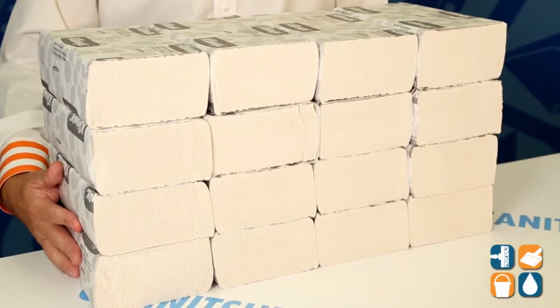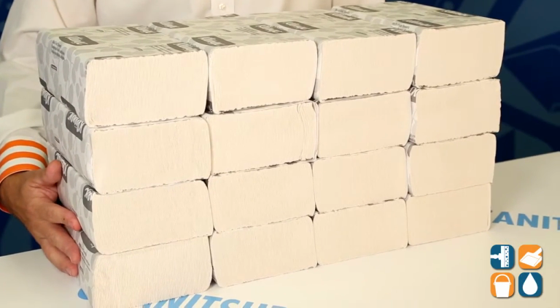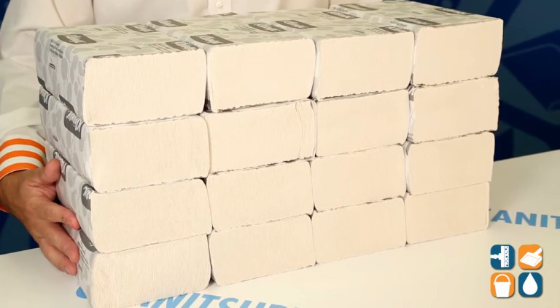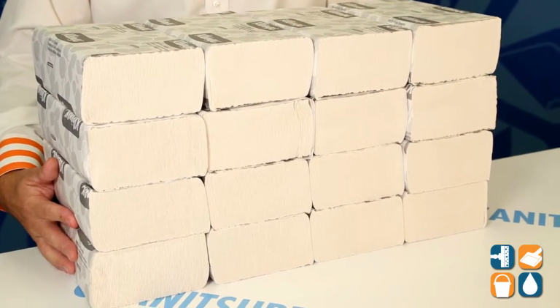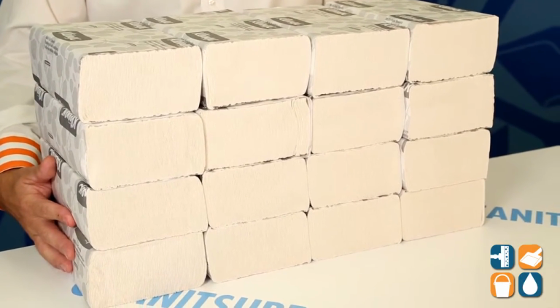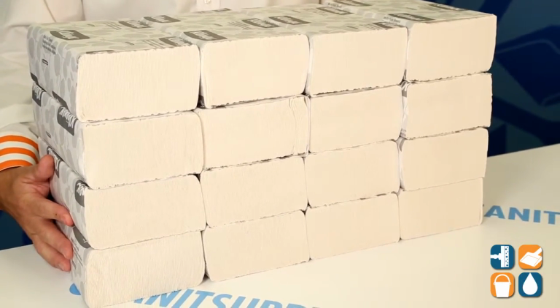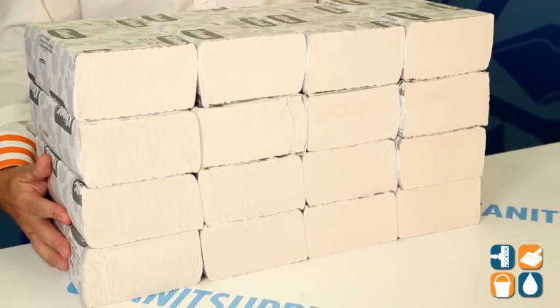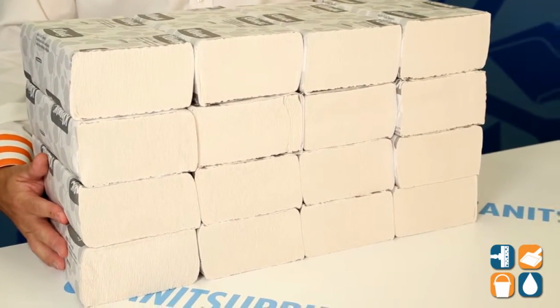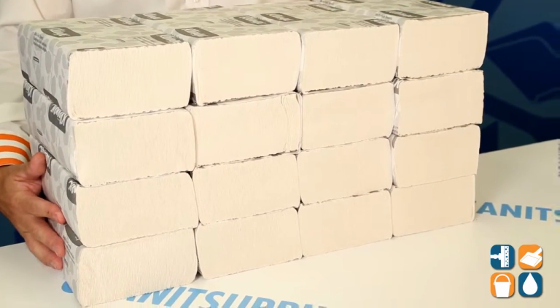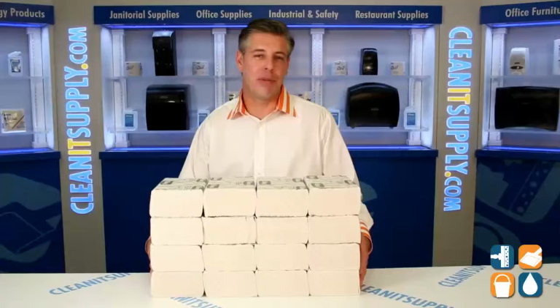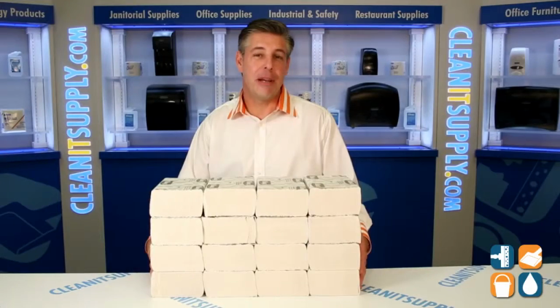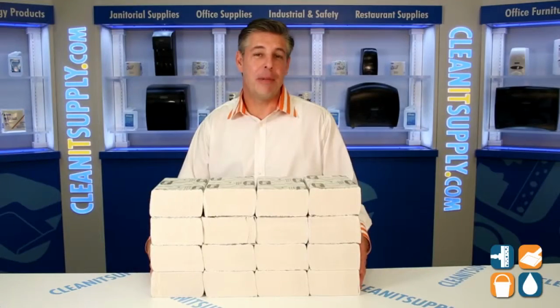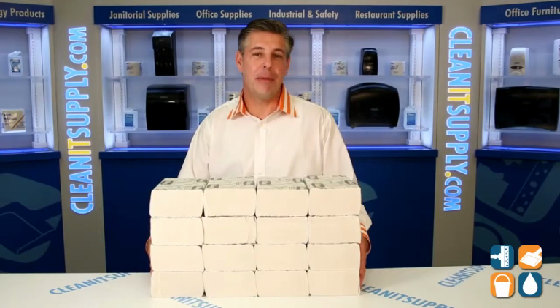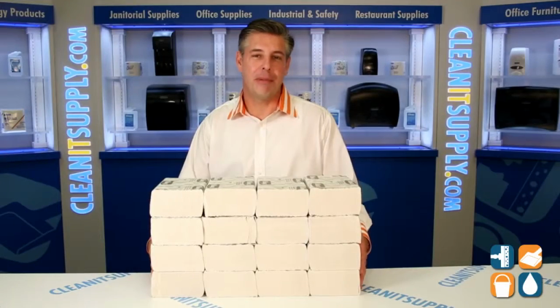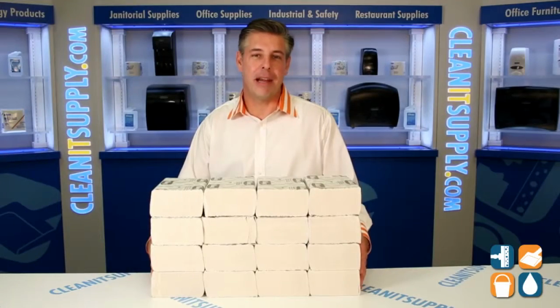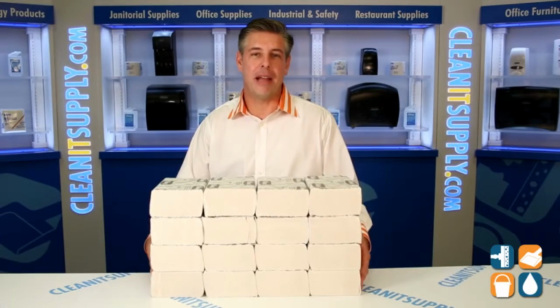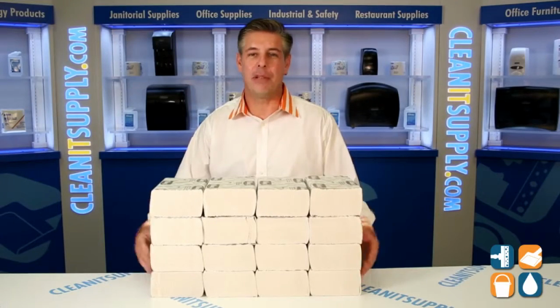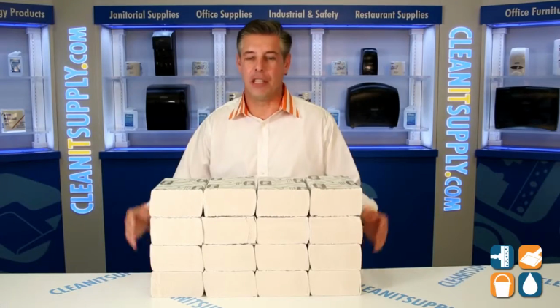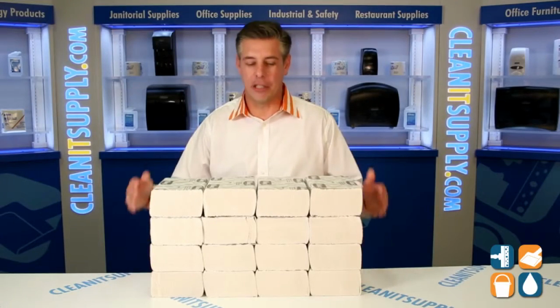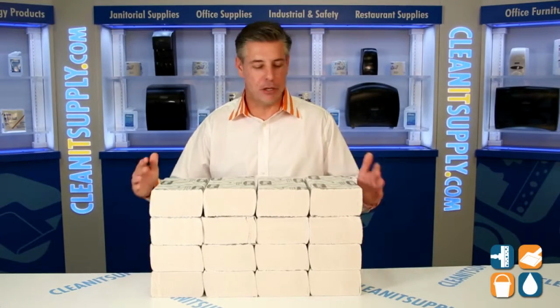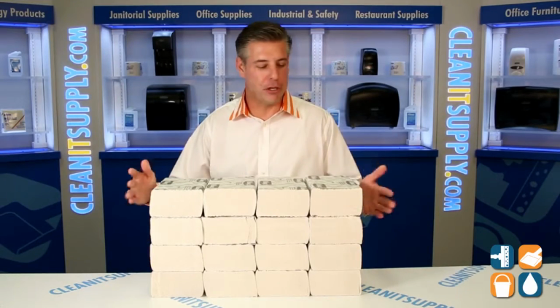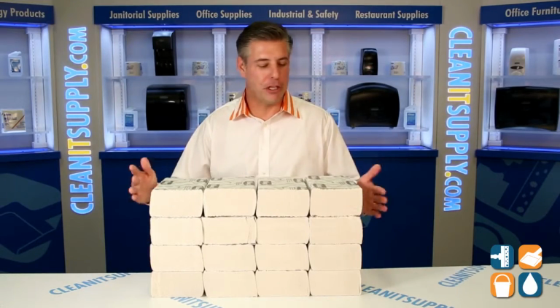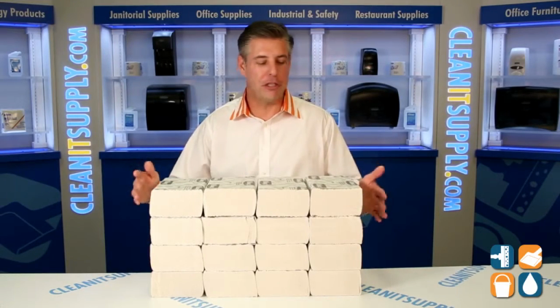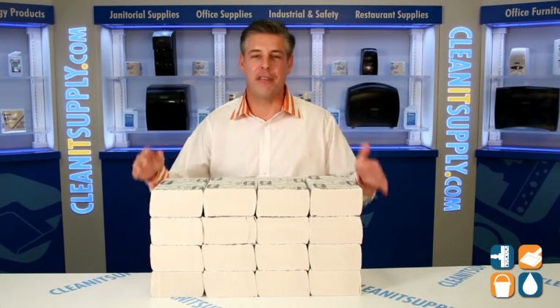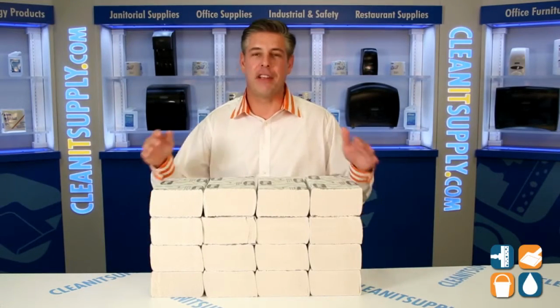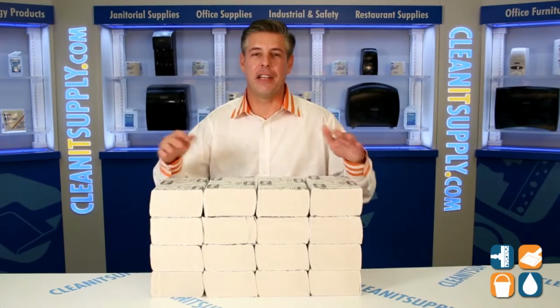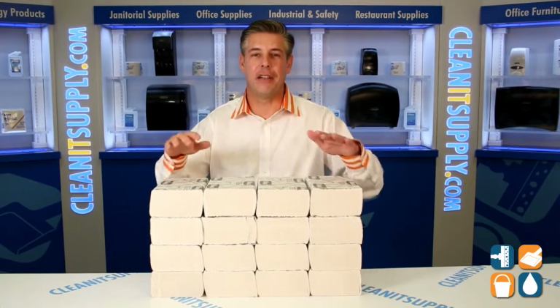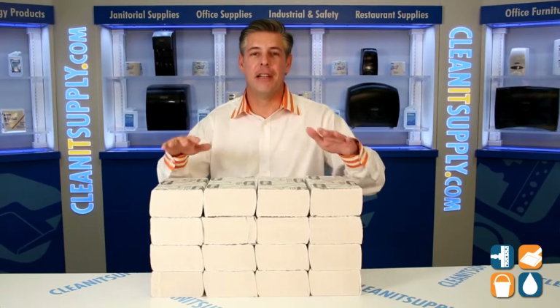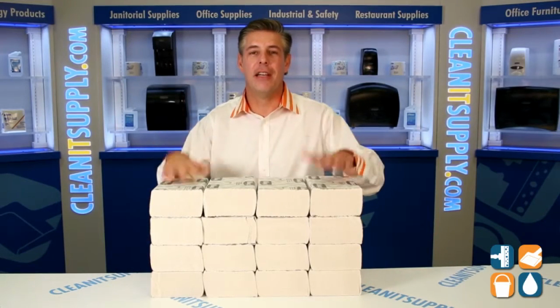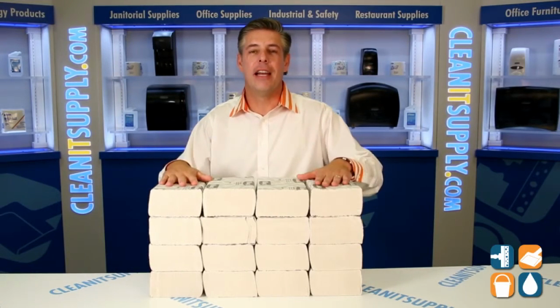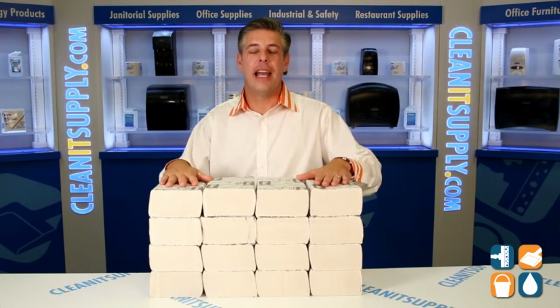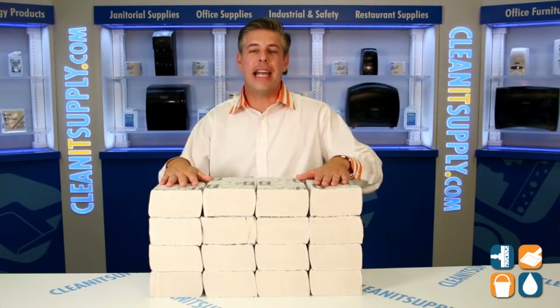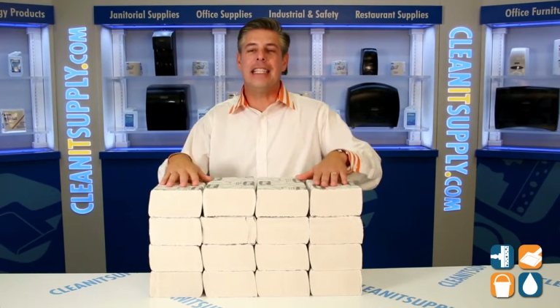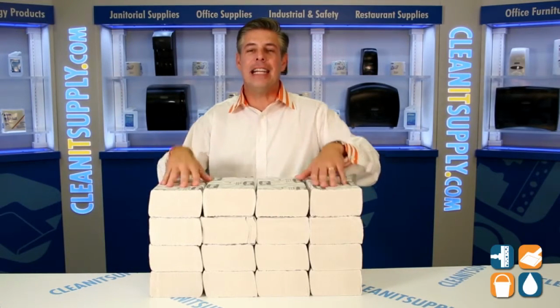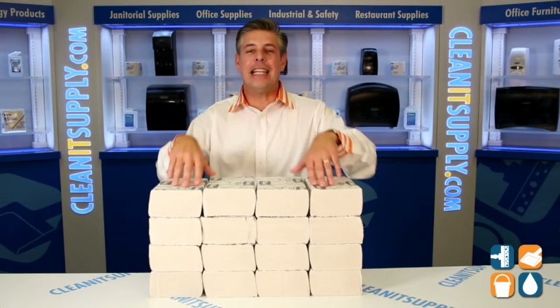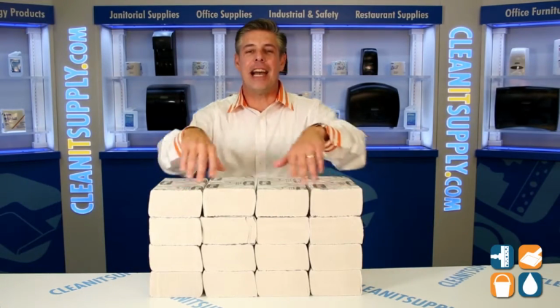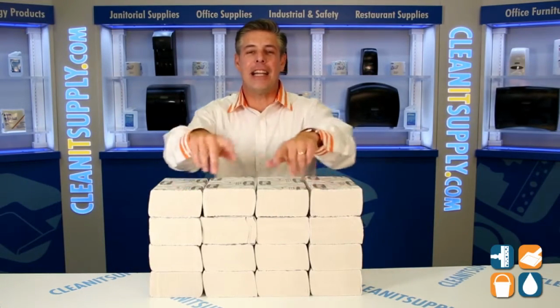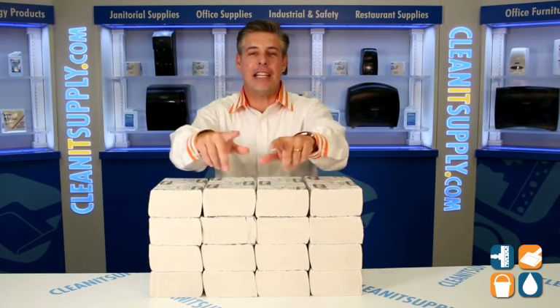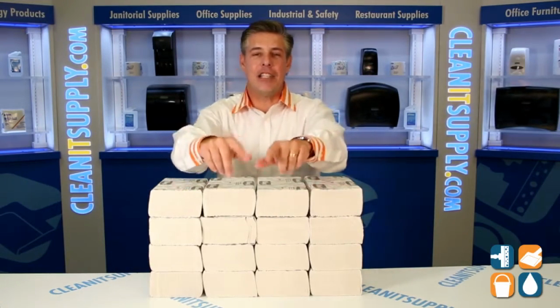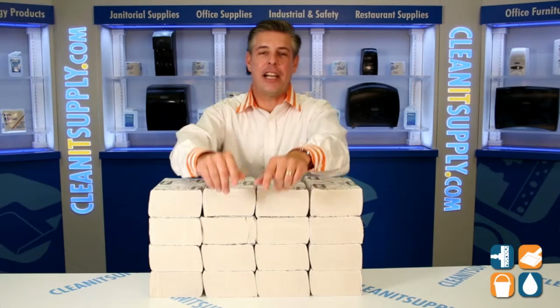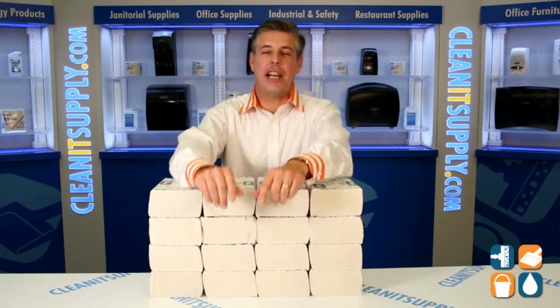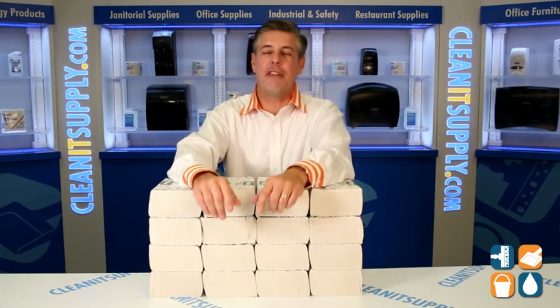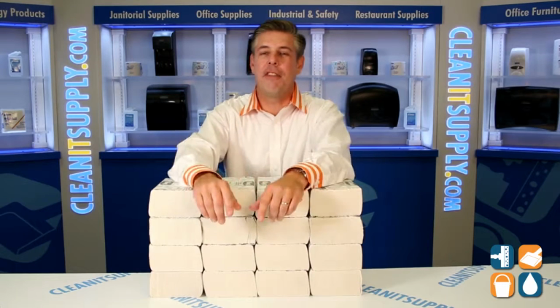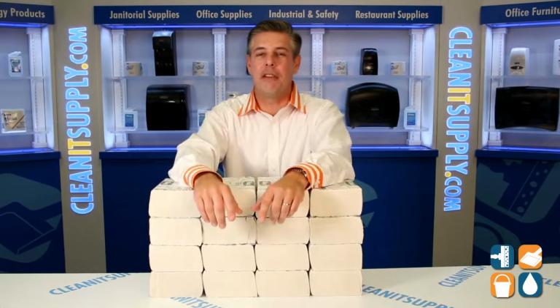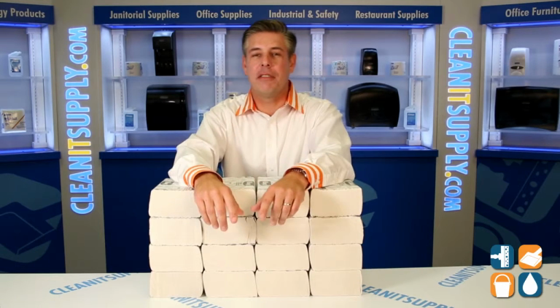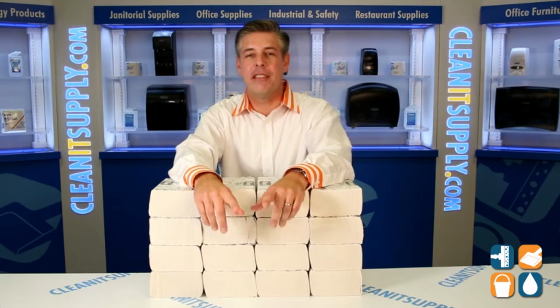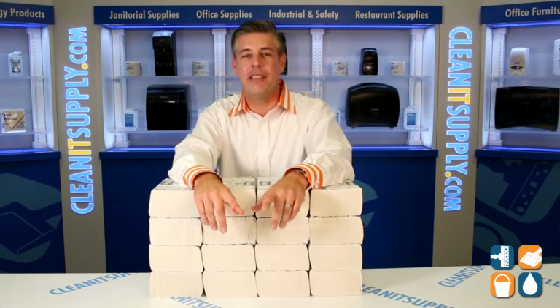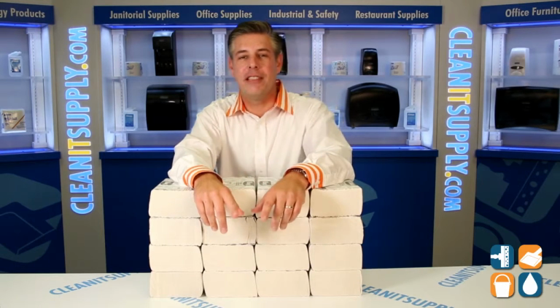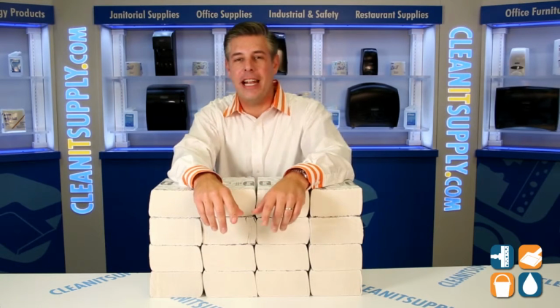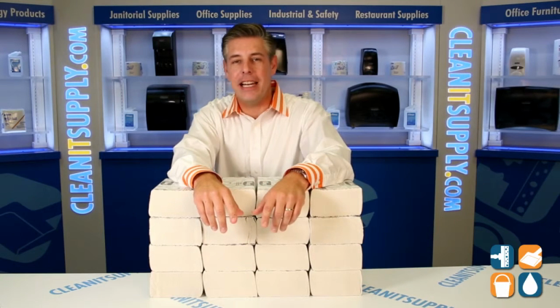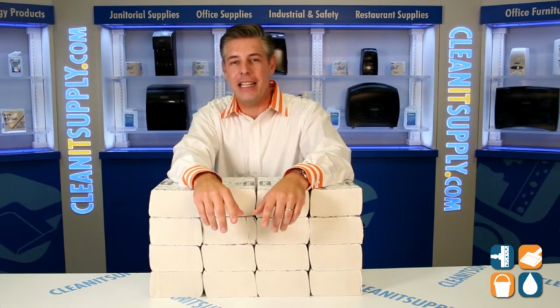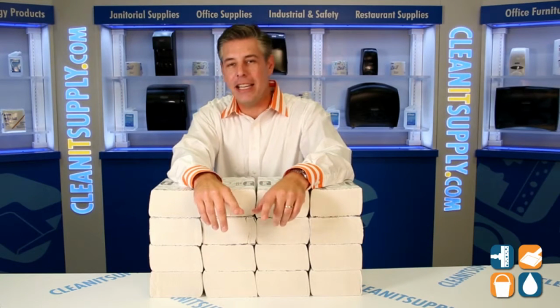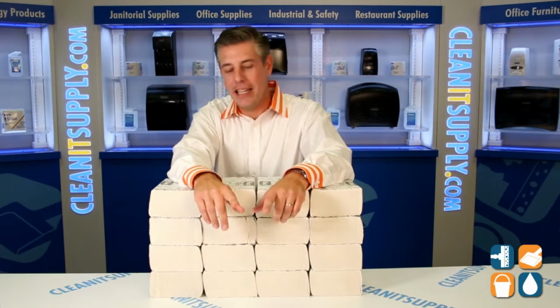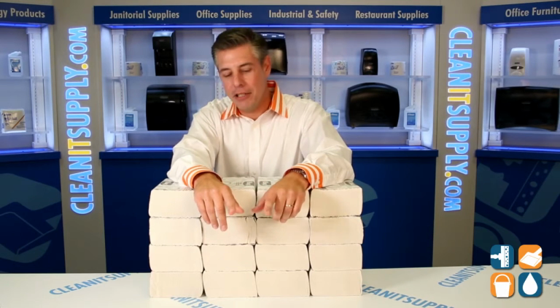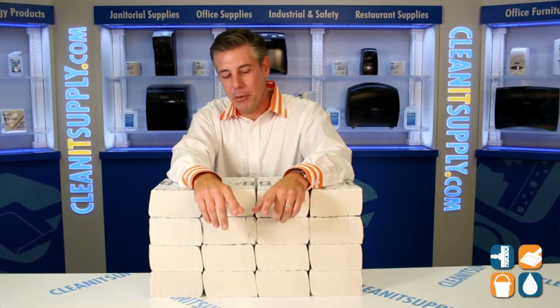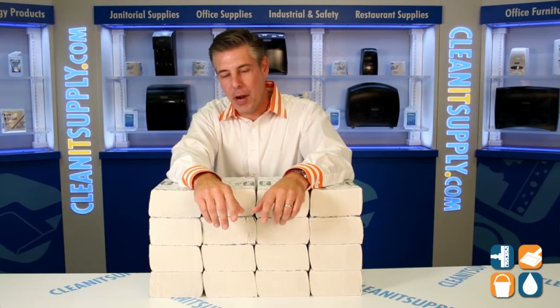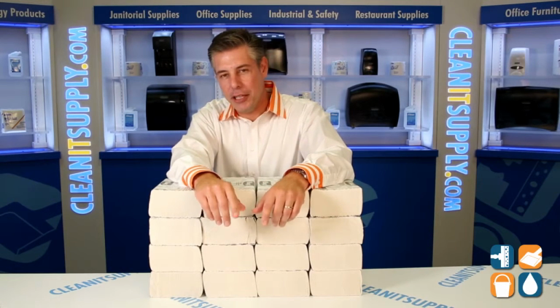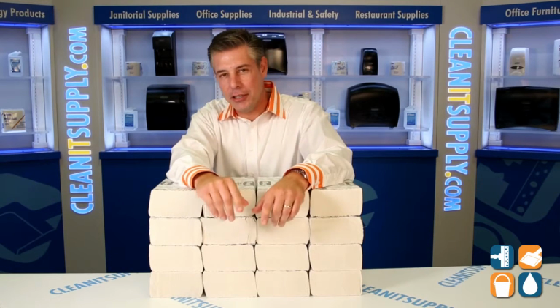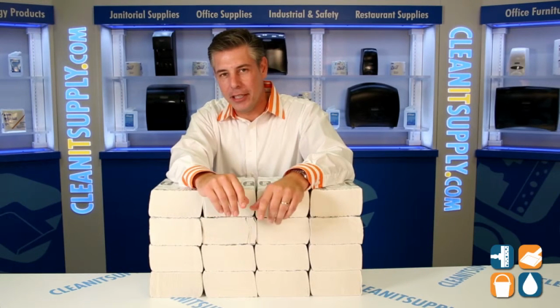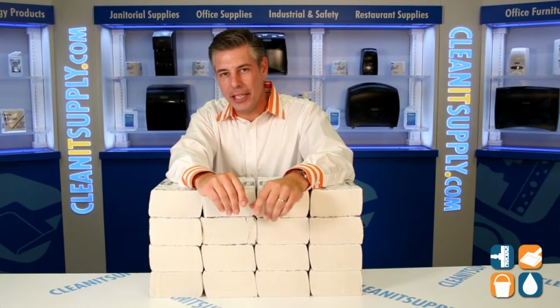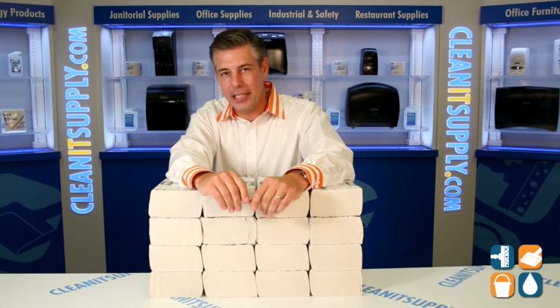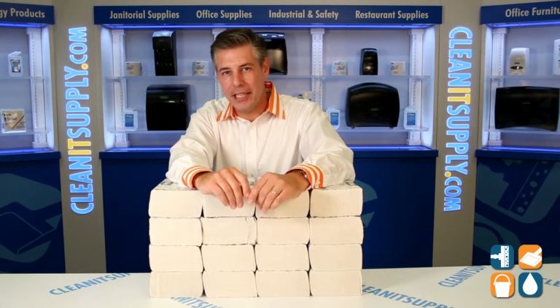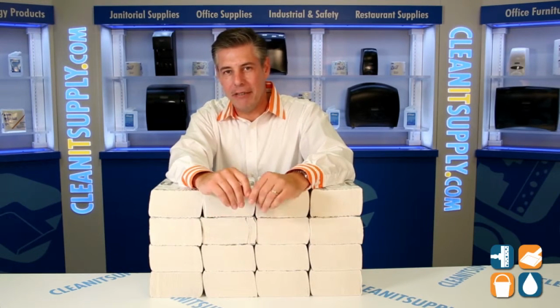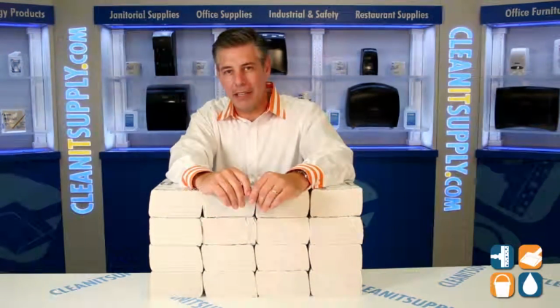This is the Kleenex Premium Brand with a luxurious feel, 1890. Check it out folks. This is Danny D and you're watching CleanIt TV.